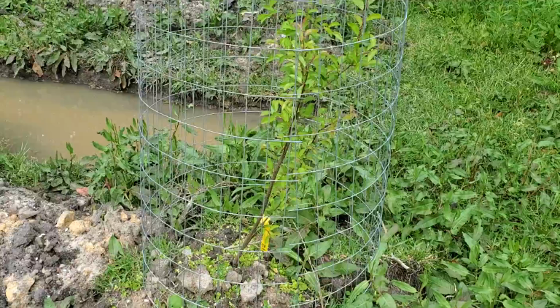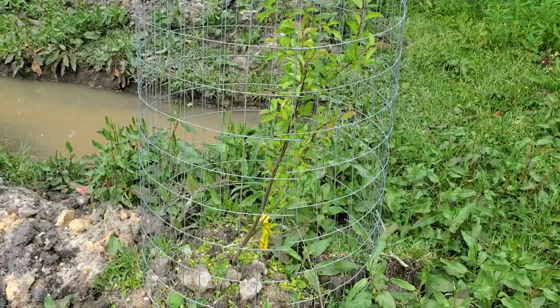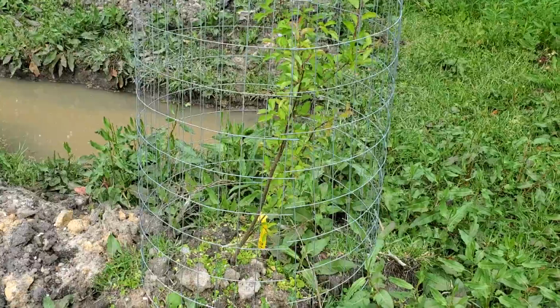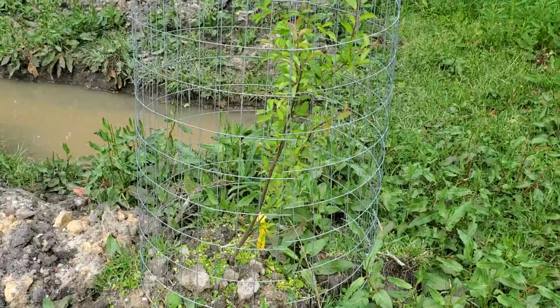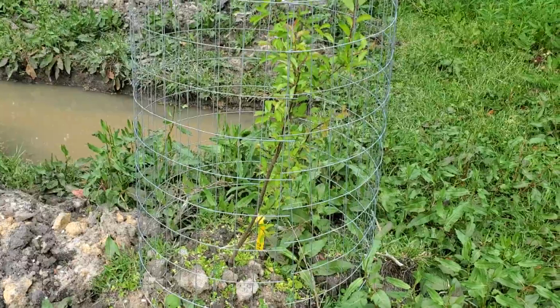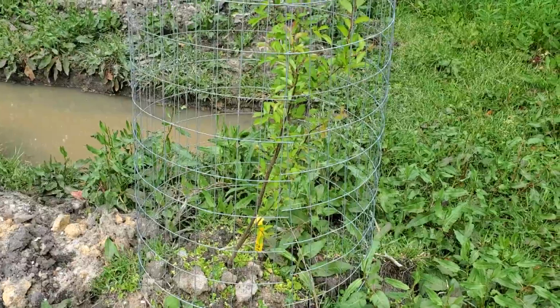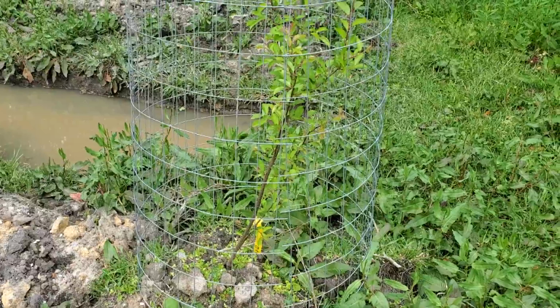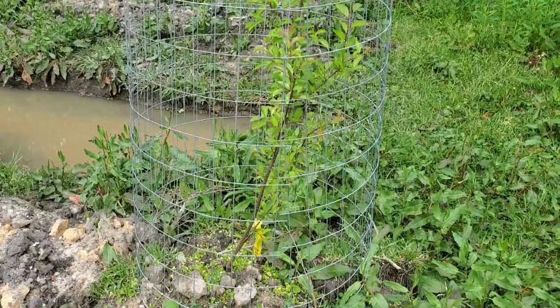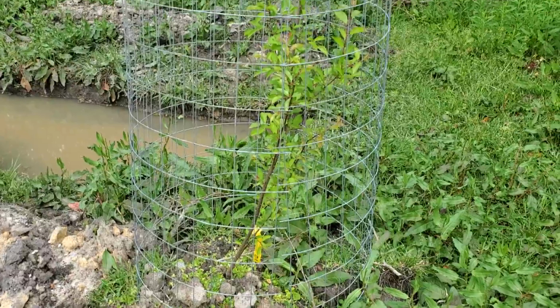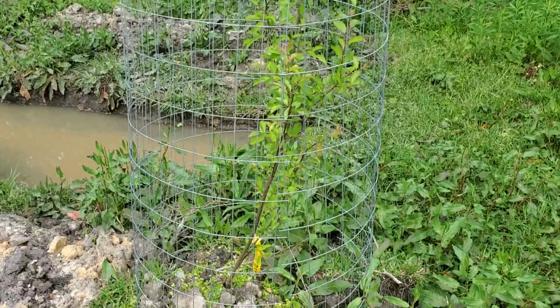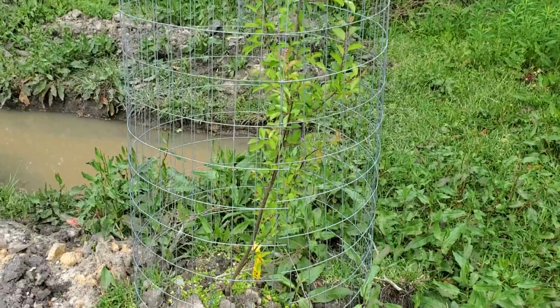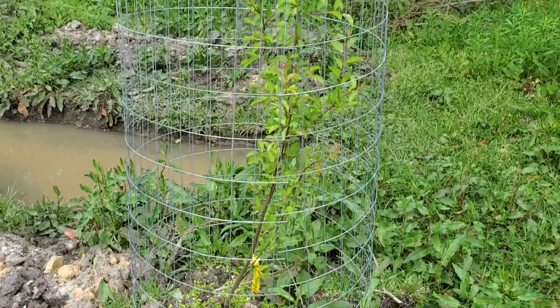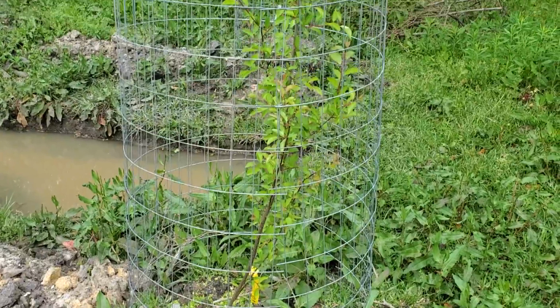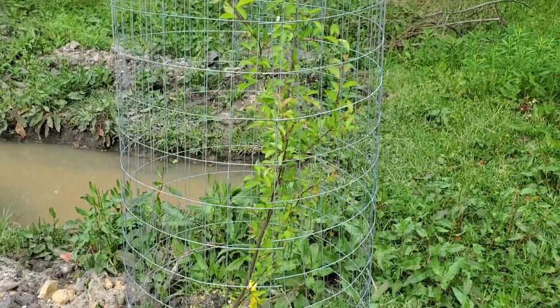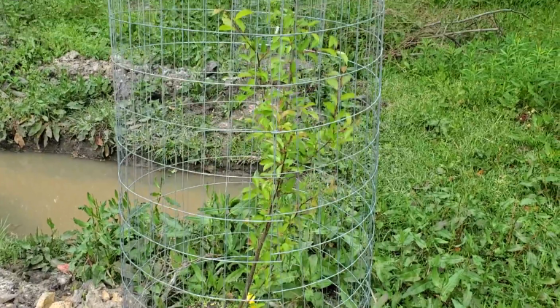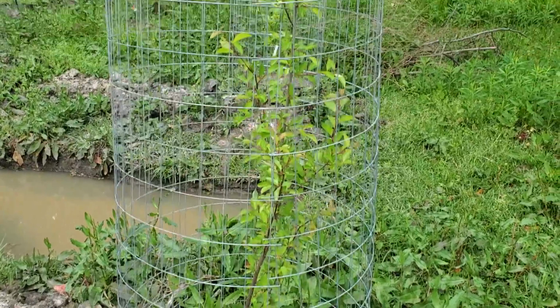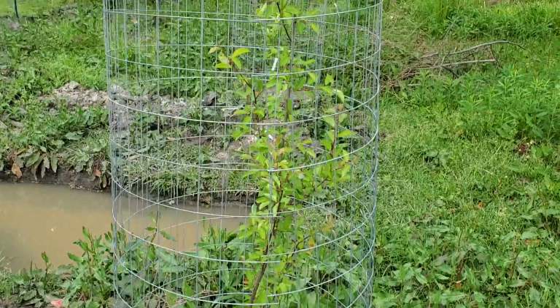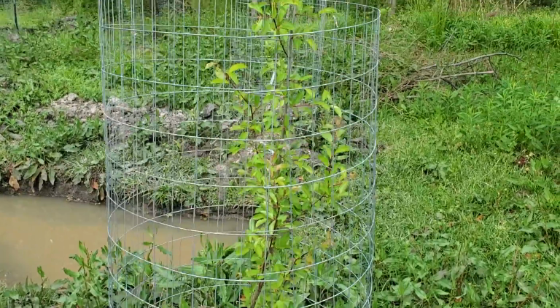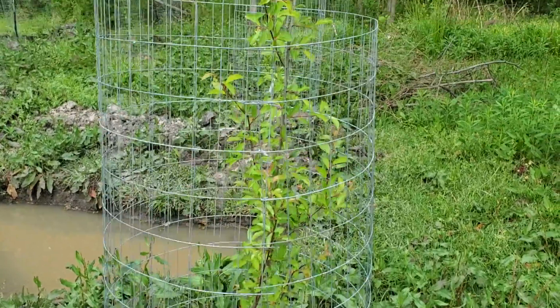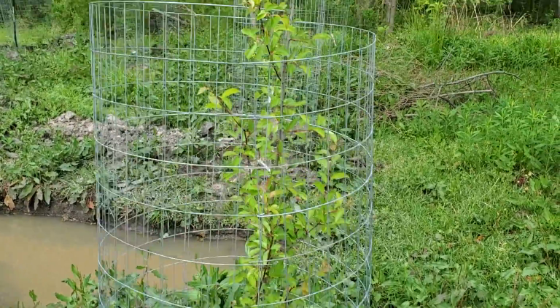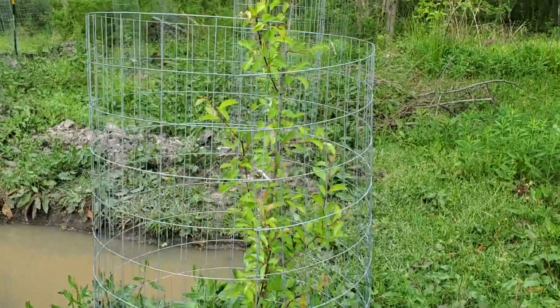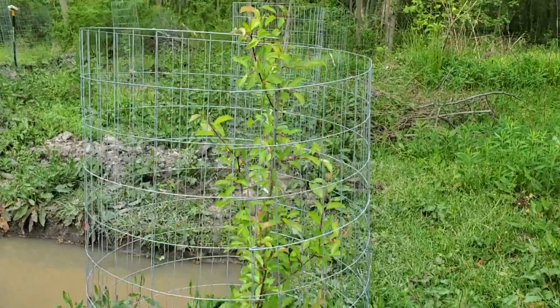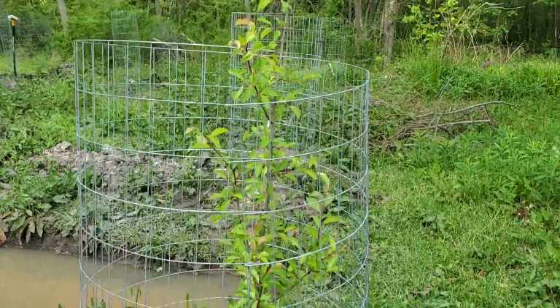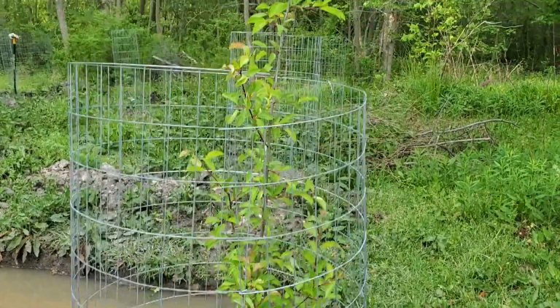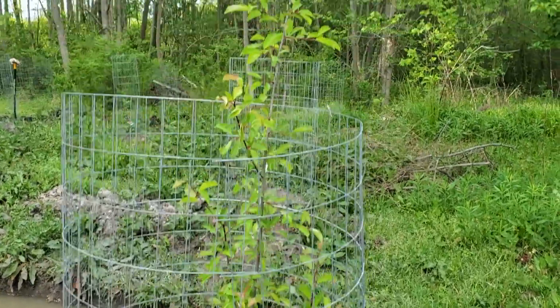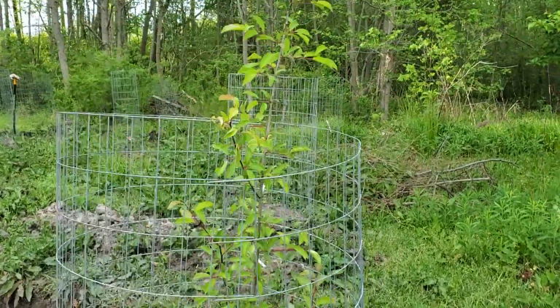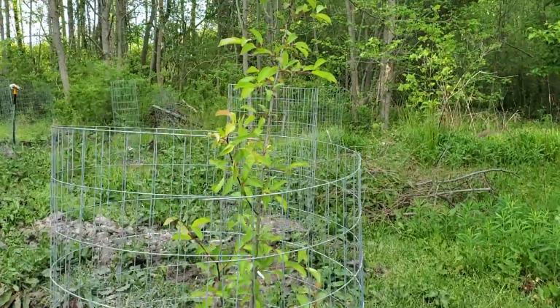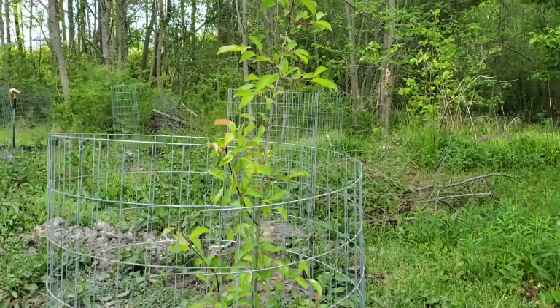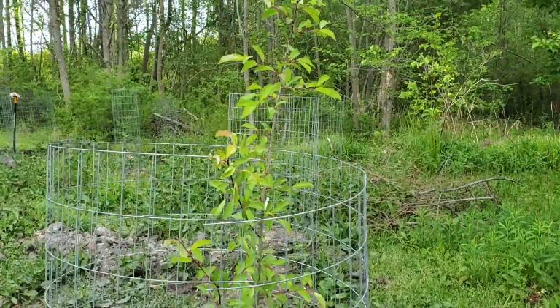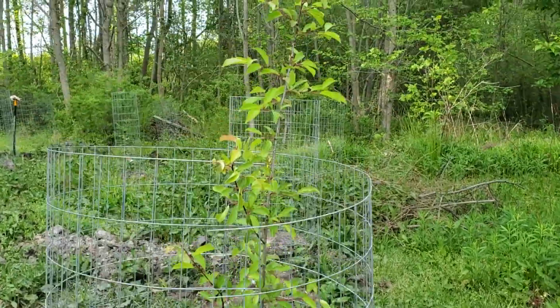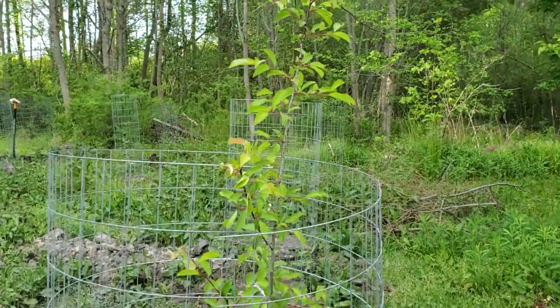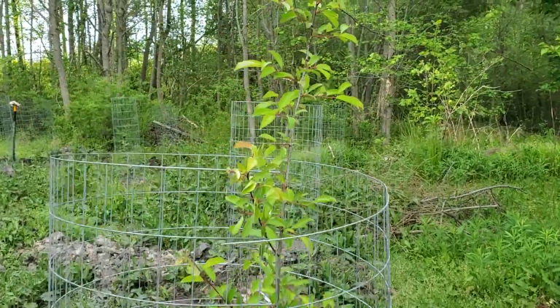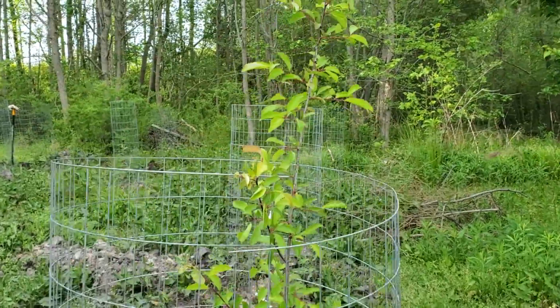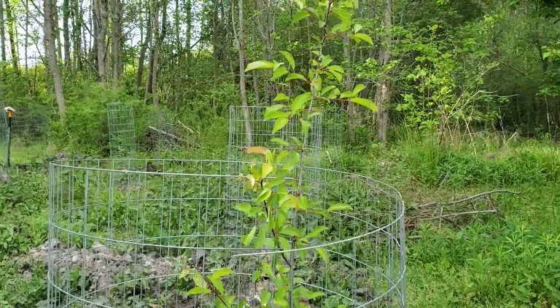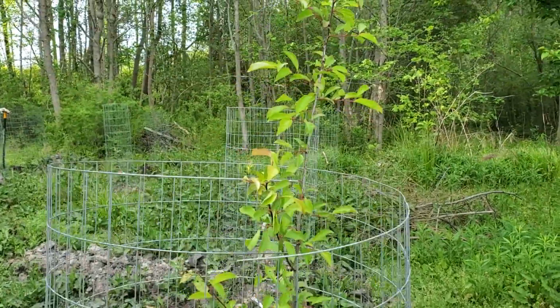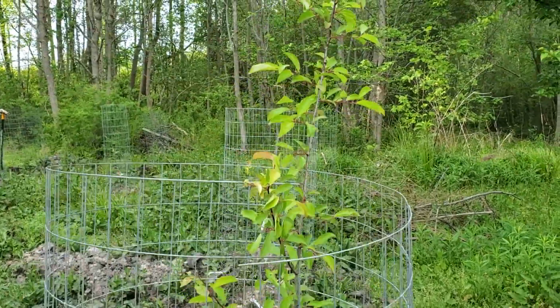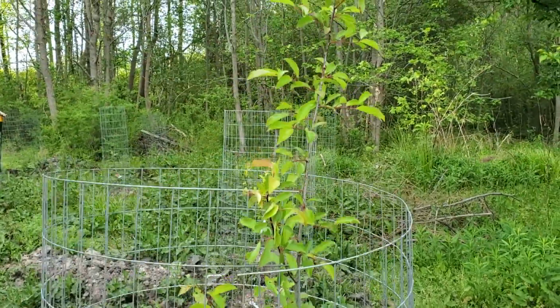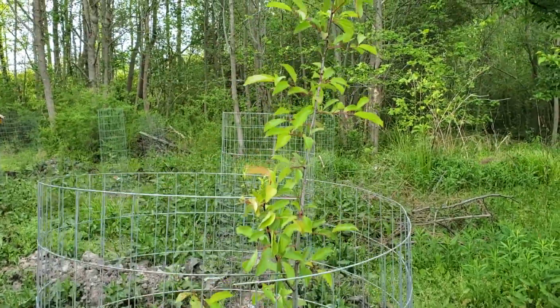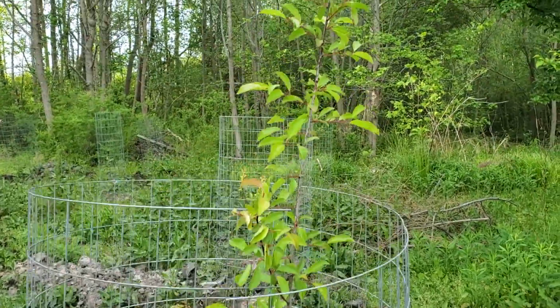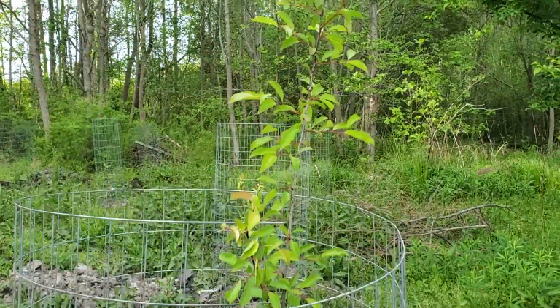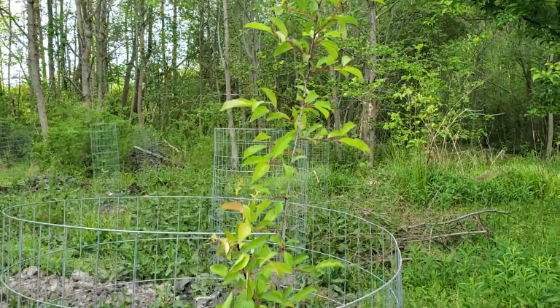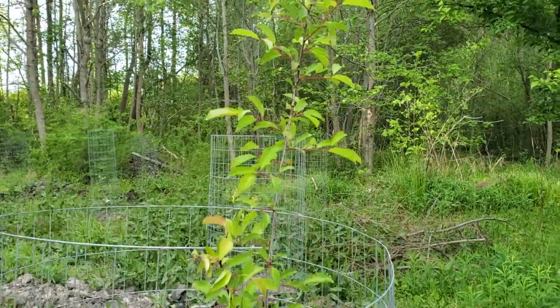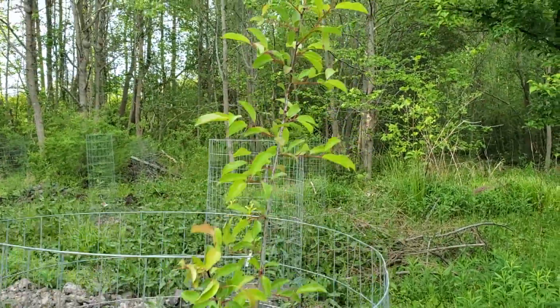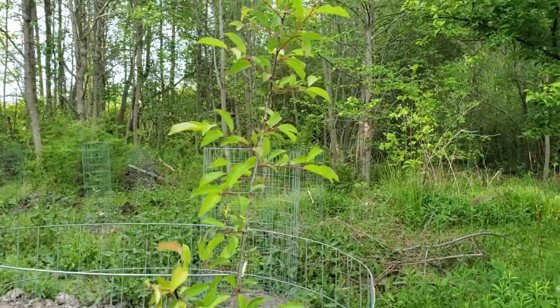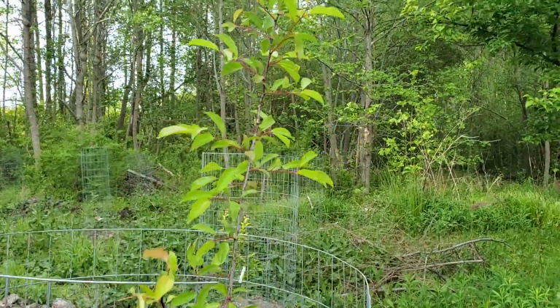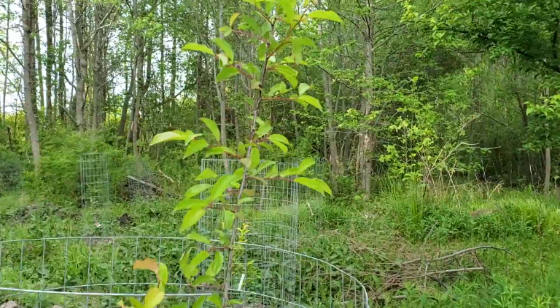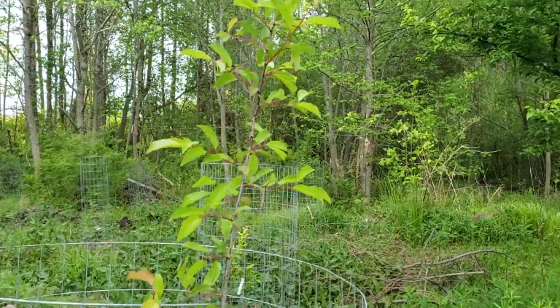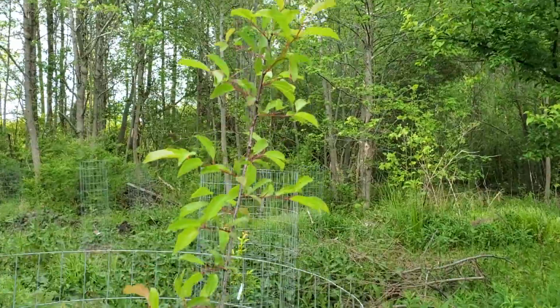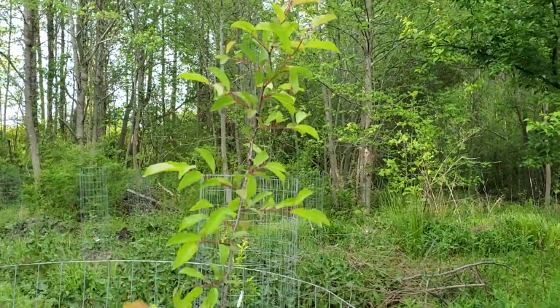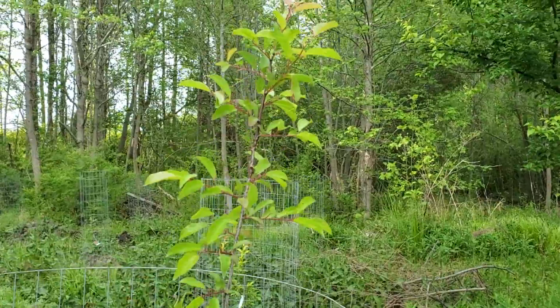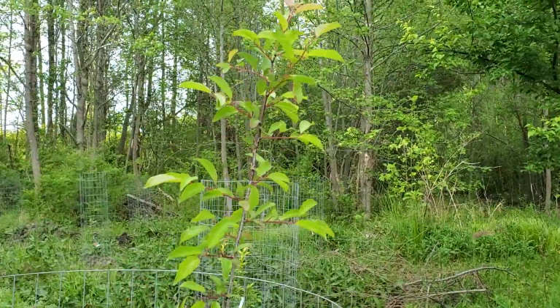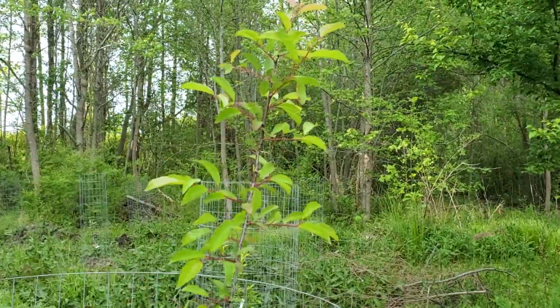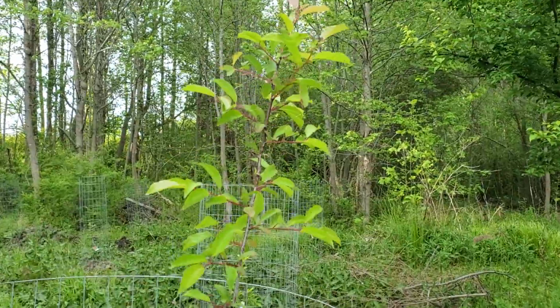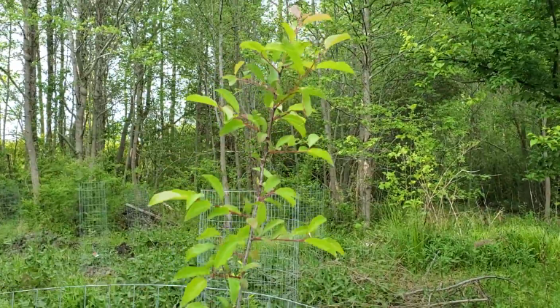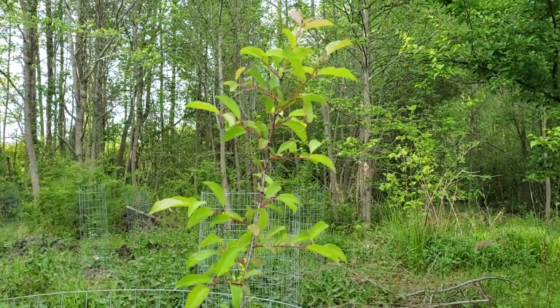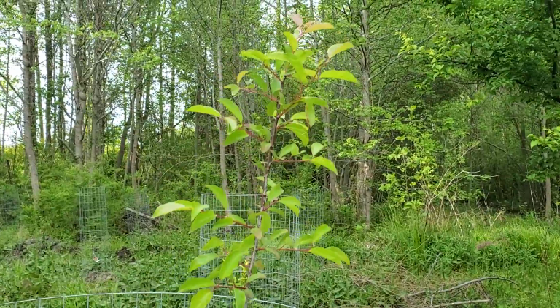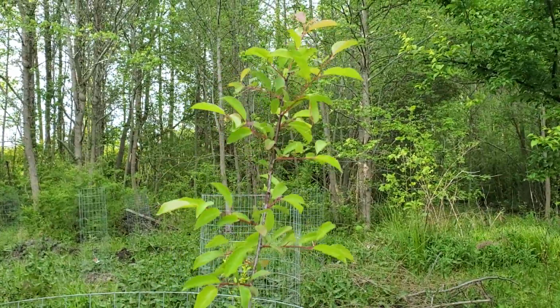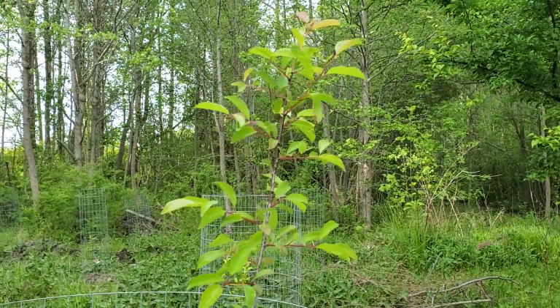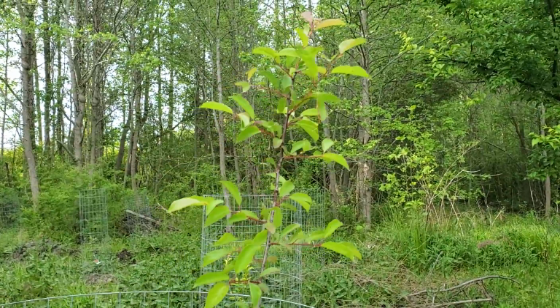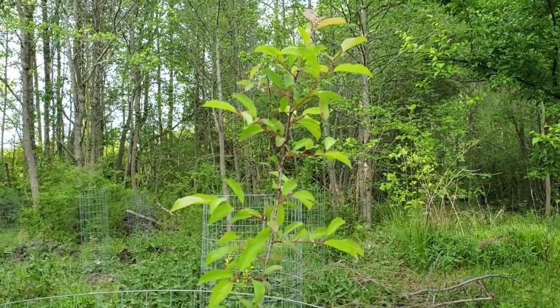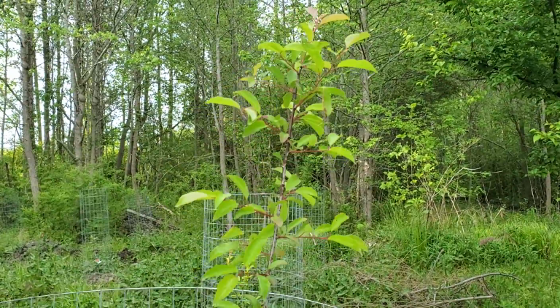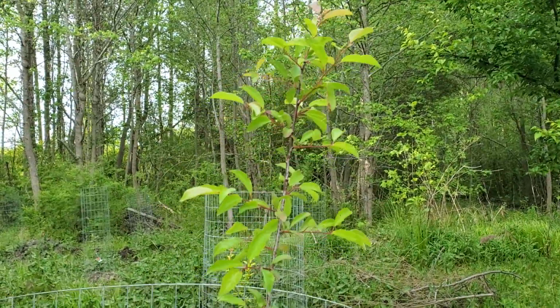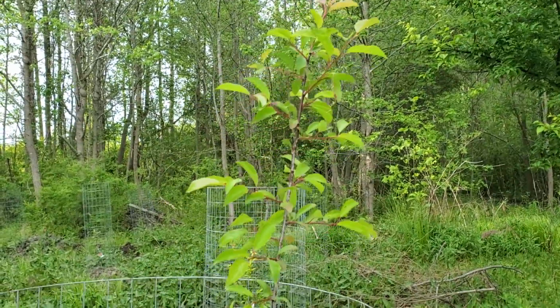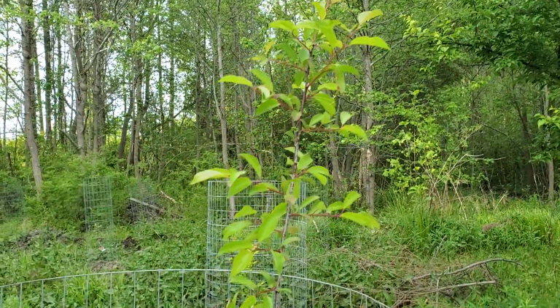Hey guys, hope y'all are doing great today. Welcome to part six of this week's food forest tours. Hope everyone's been doing well.